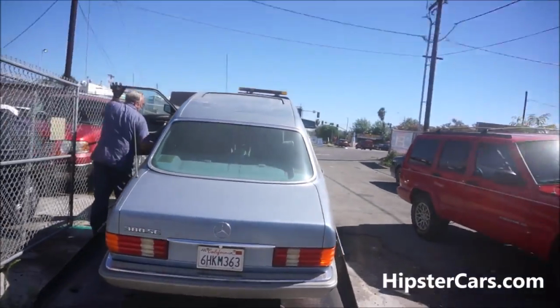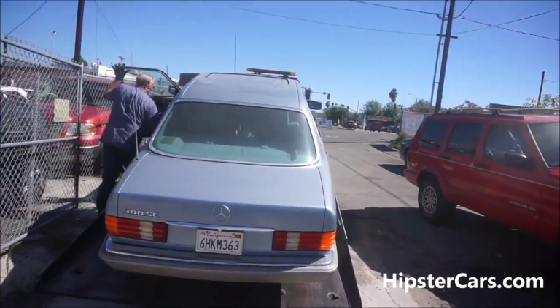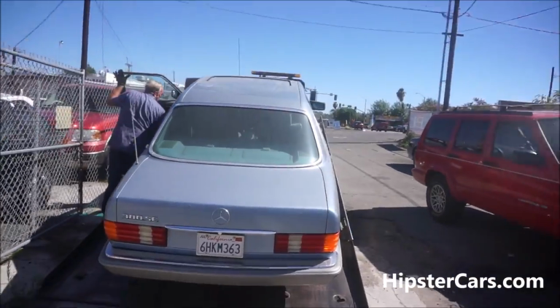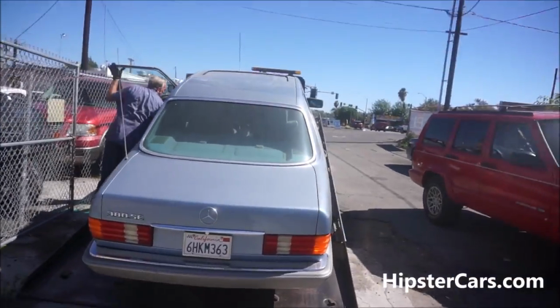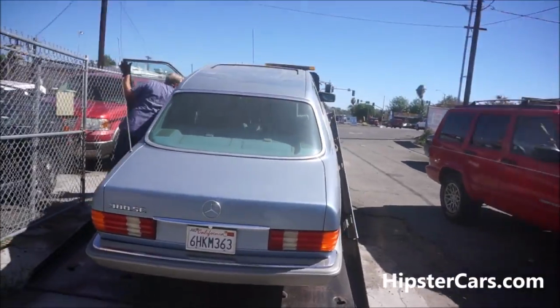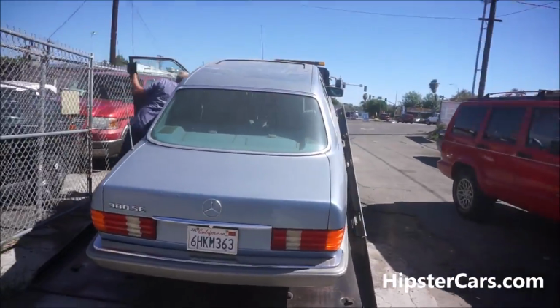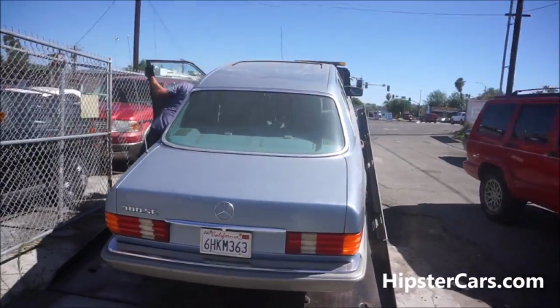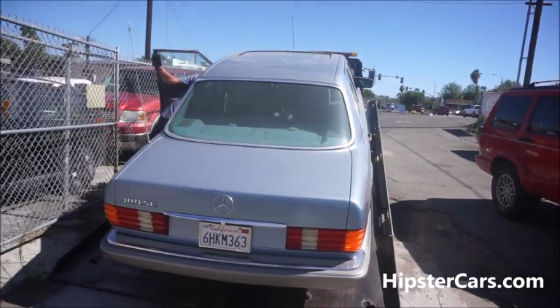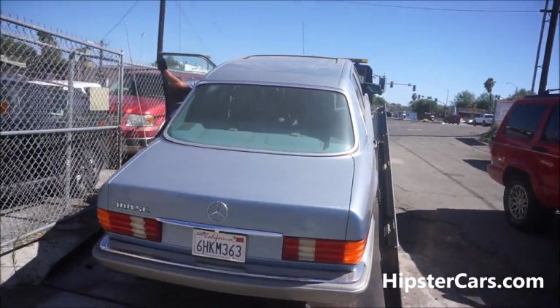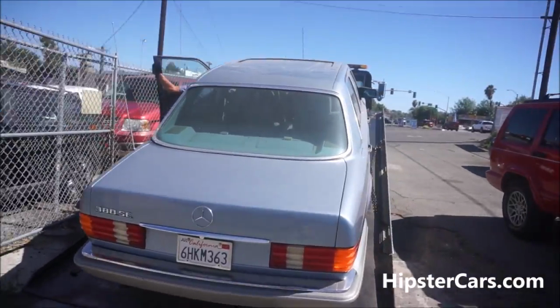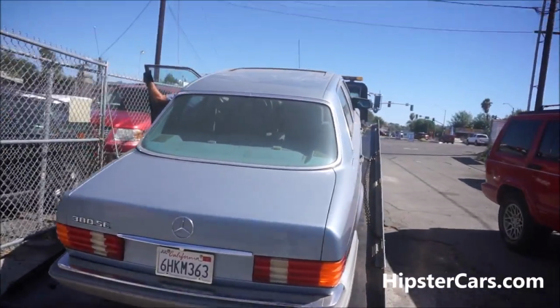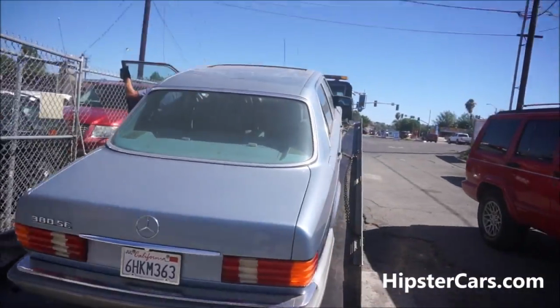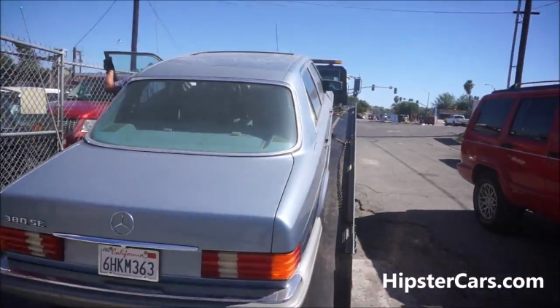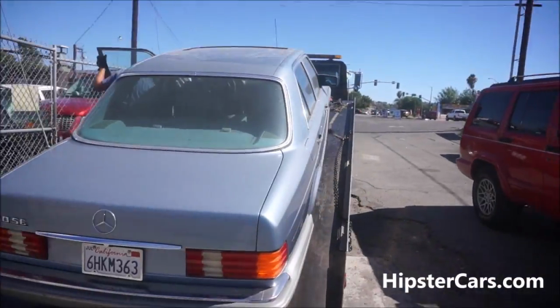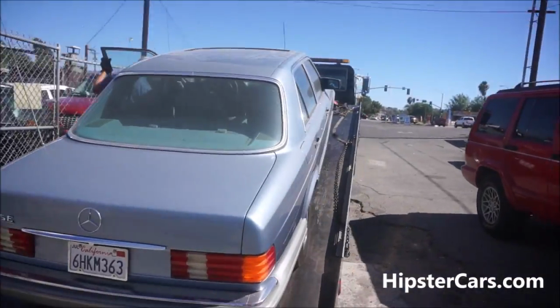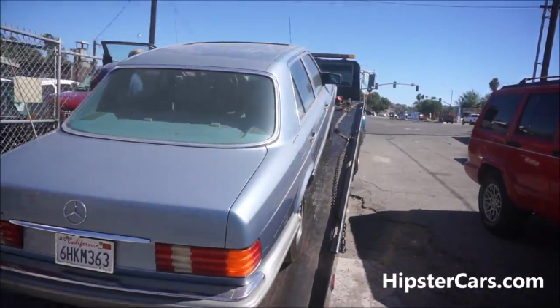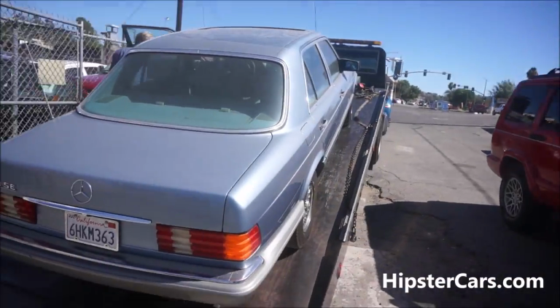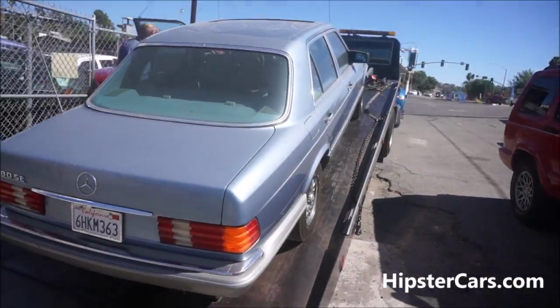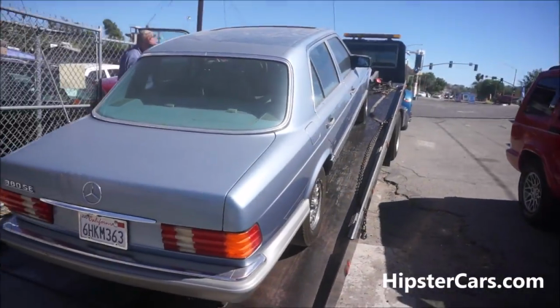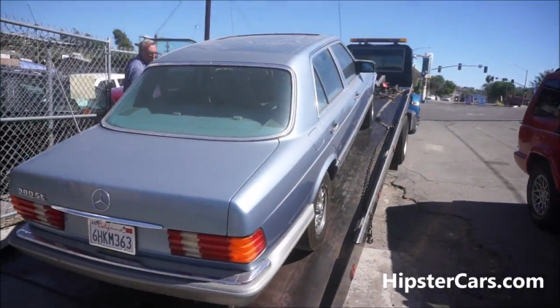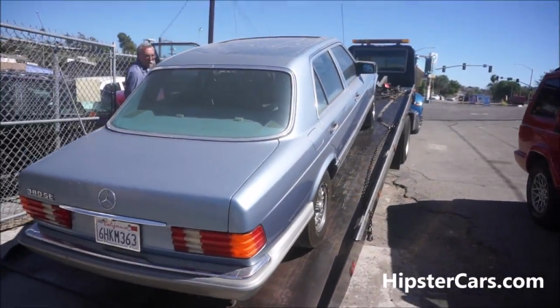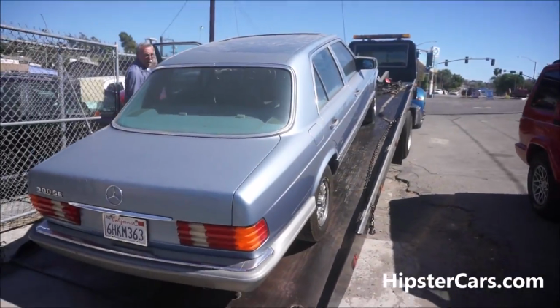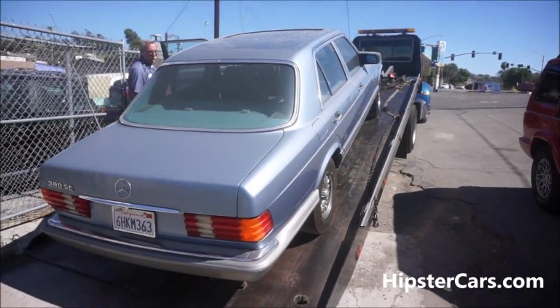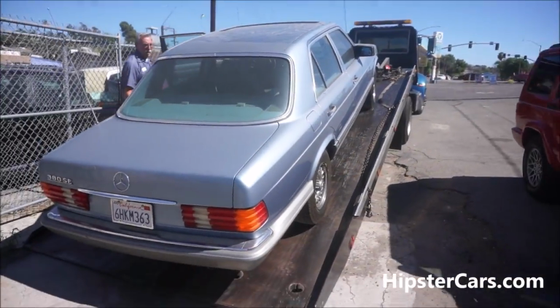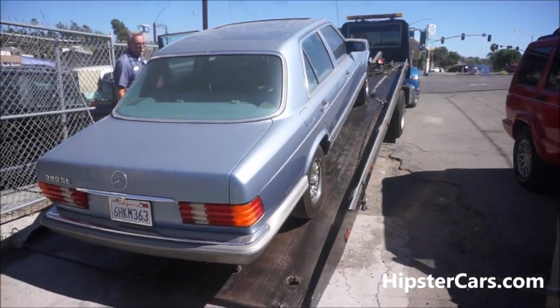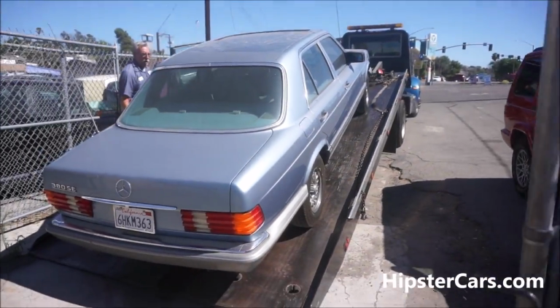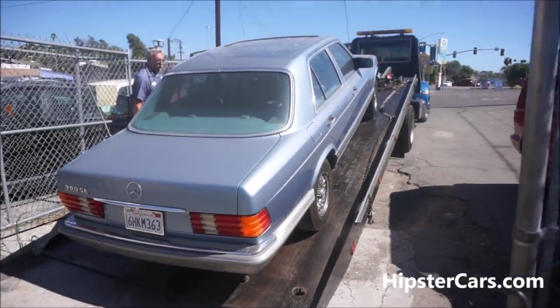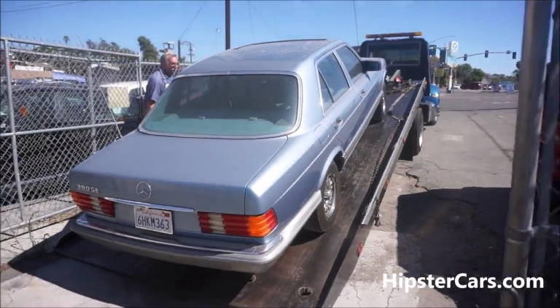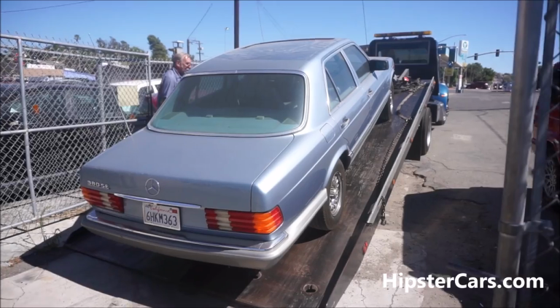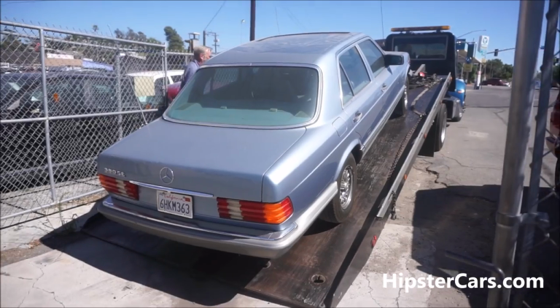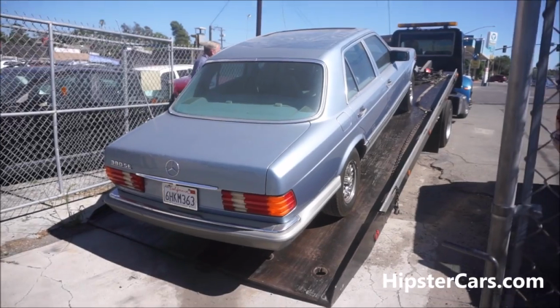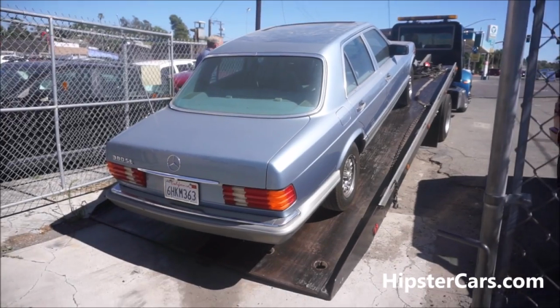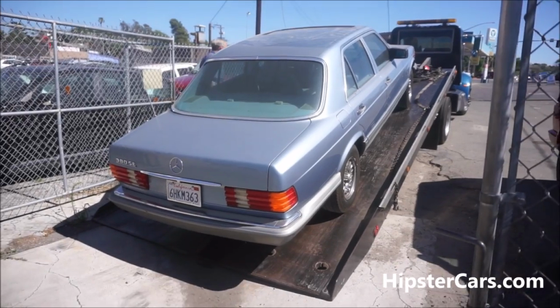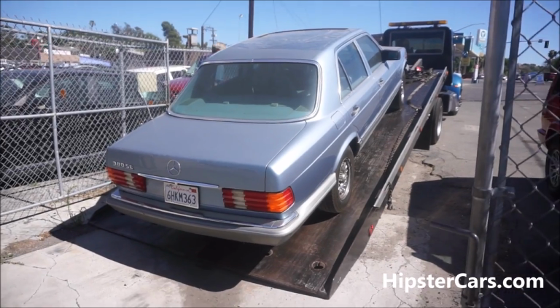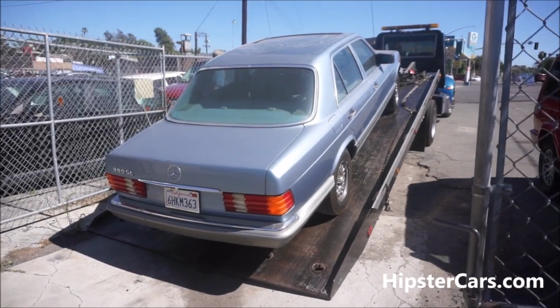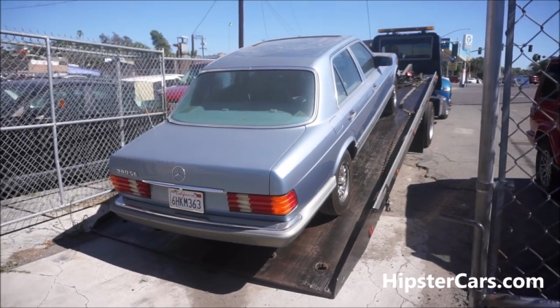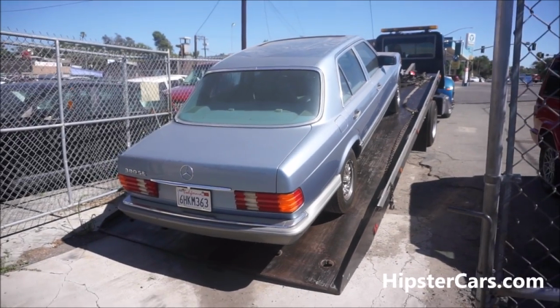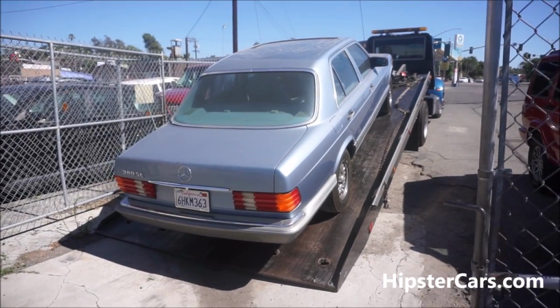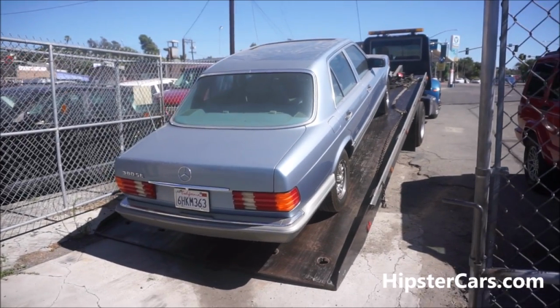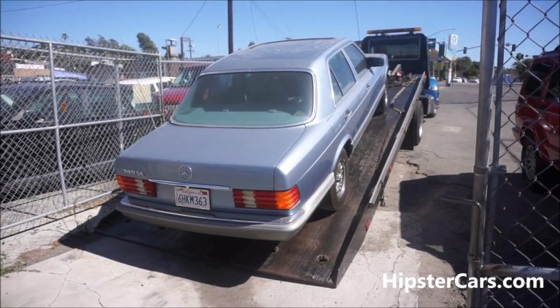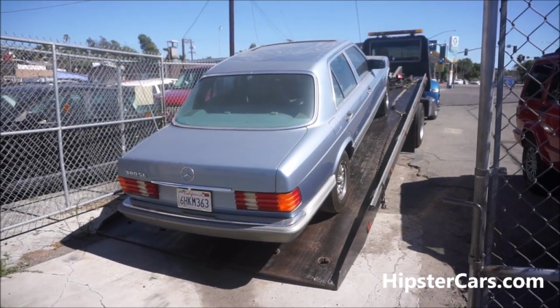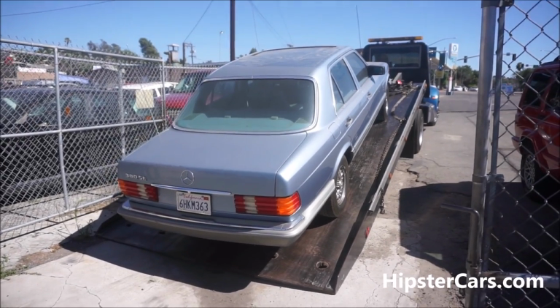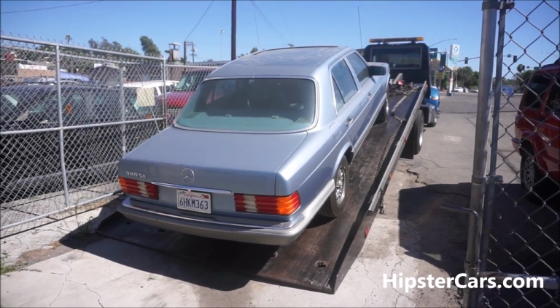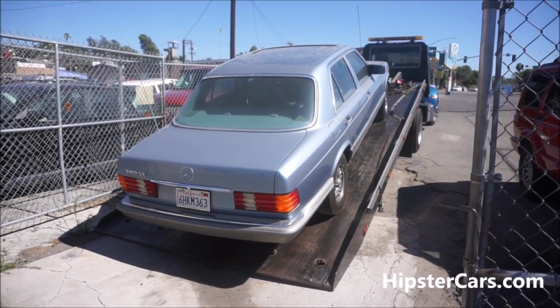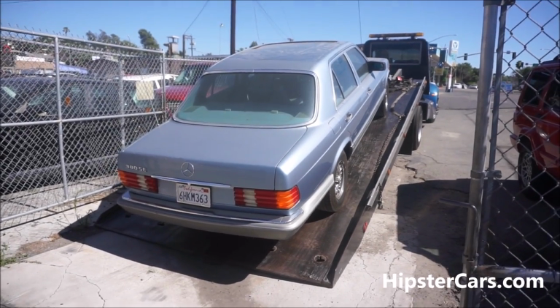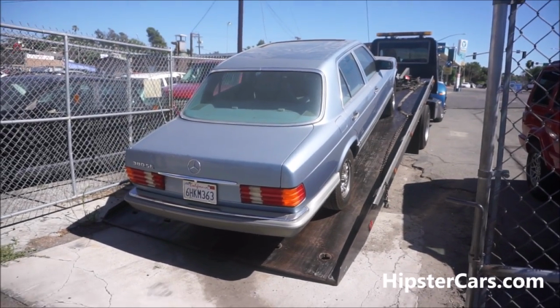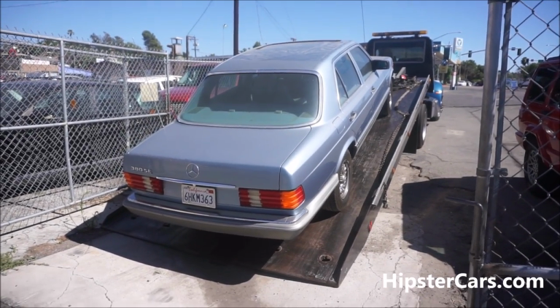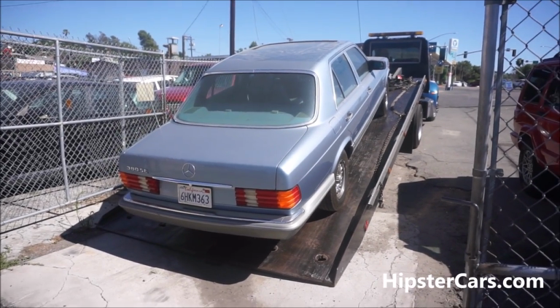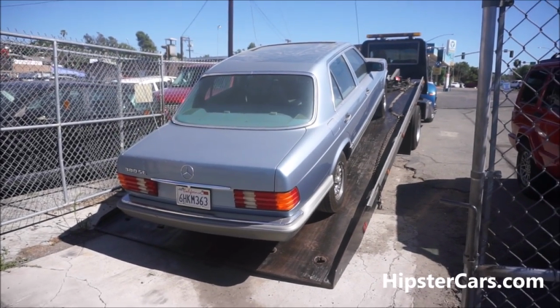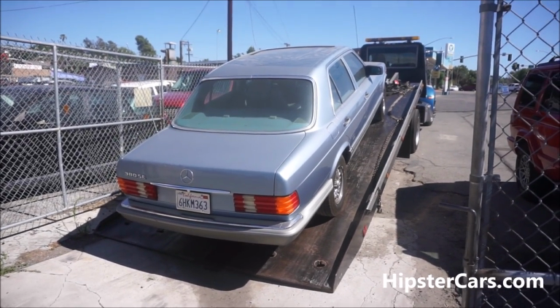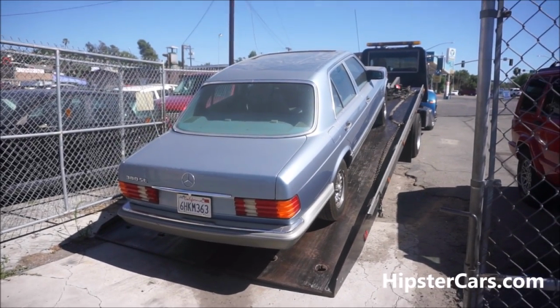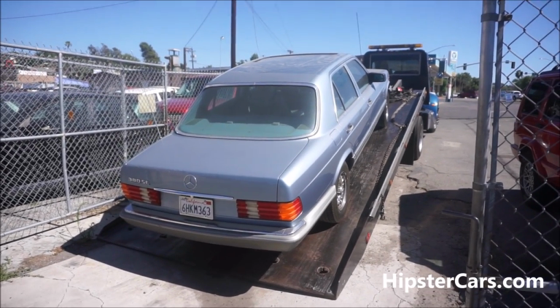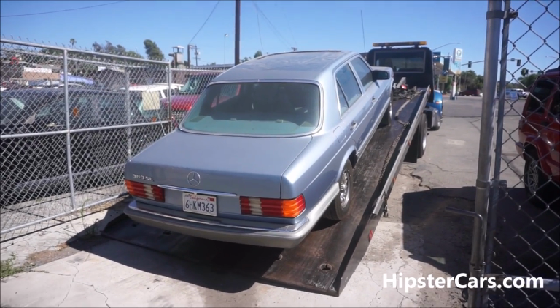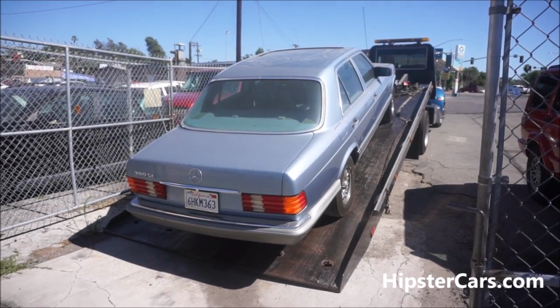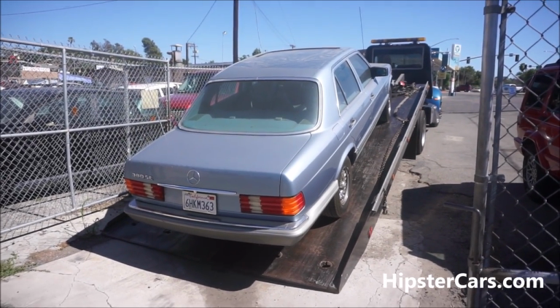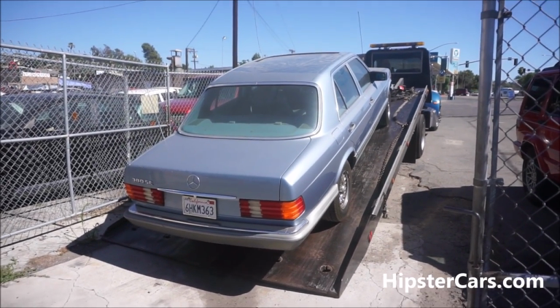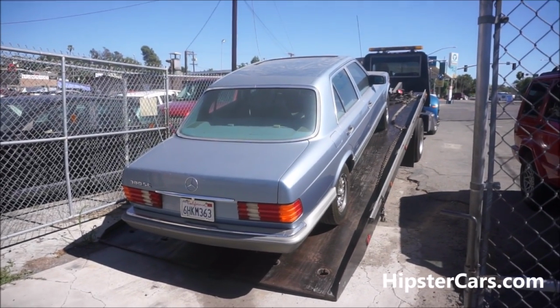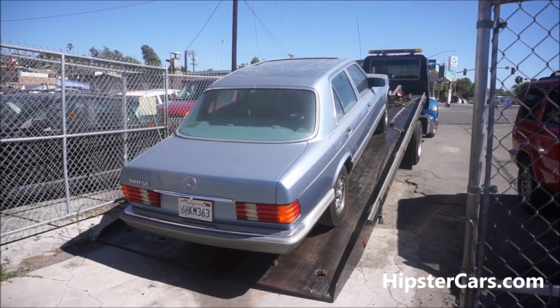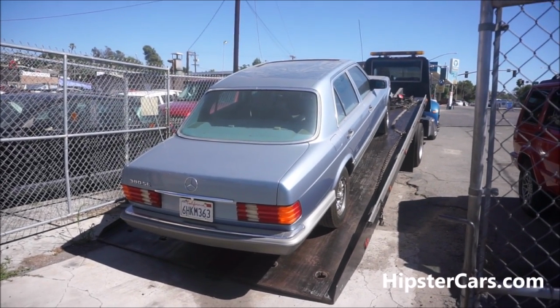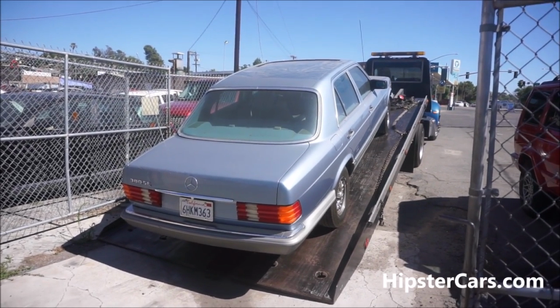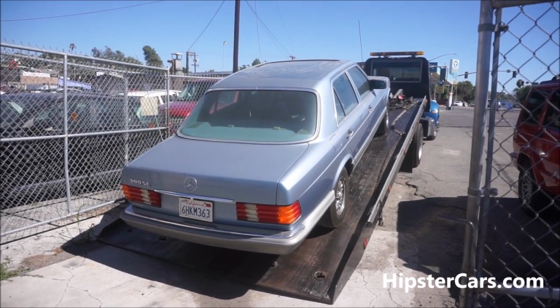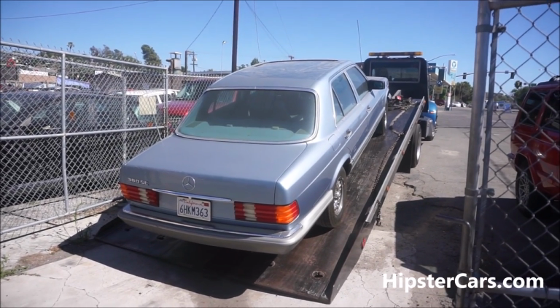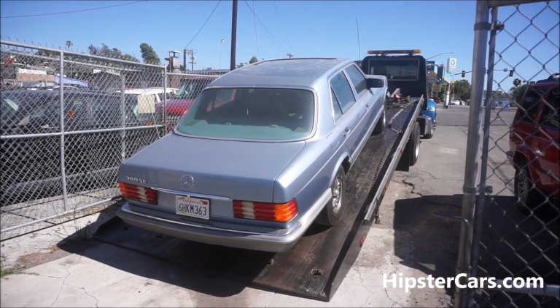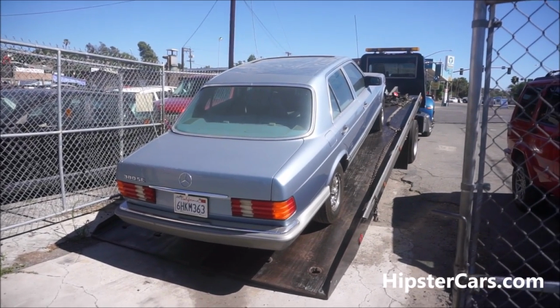Goodbye Mercedes. And I actually missed this one — I wish I could have got it running and drove it around. Good driving car. We'll talk to you.